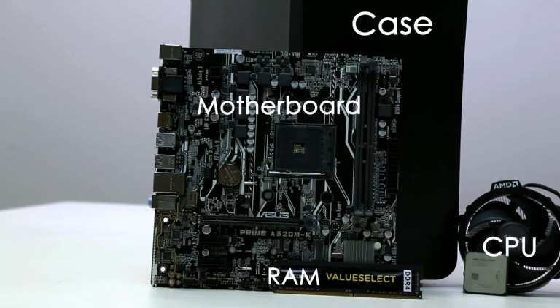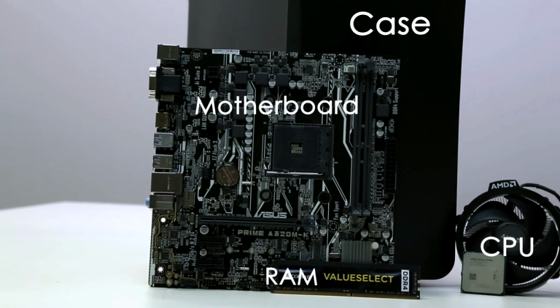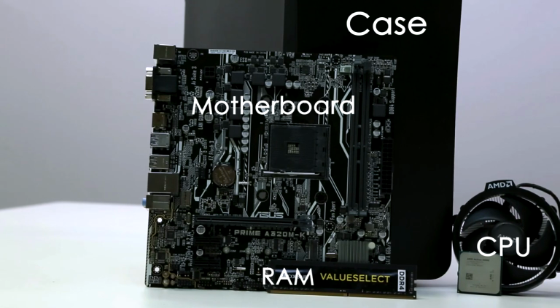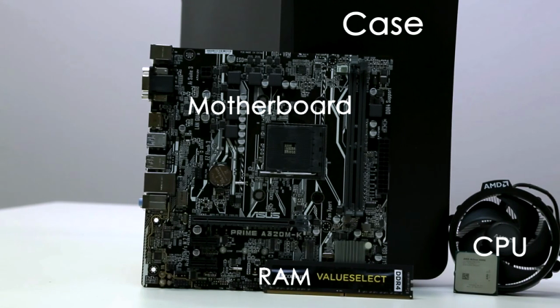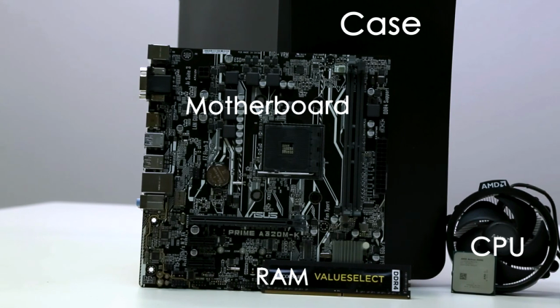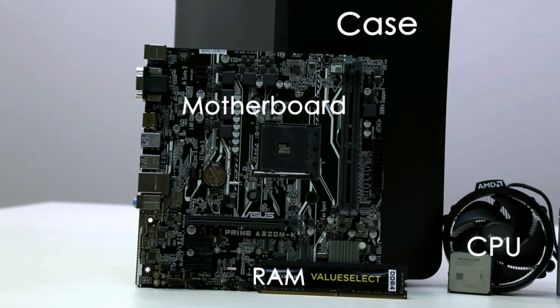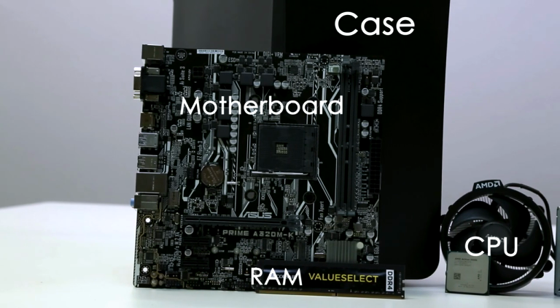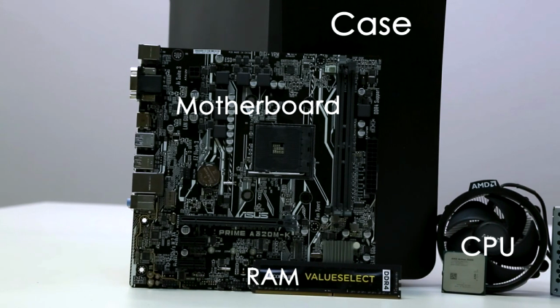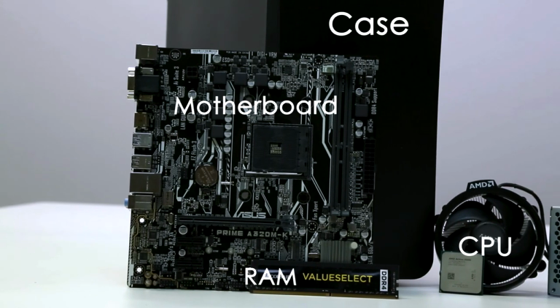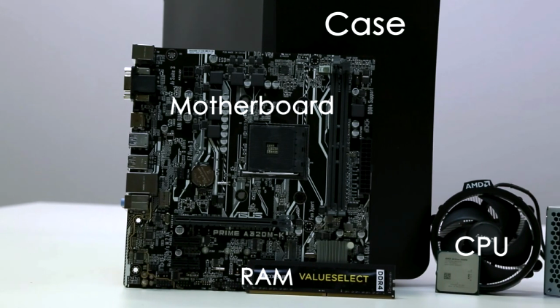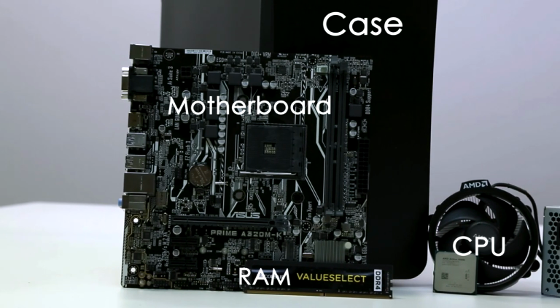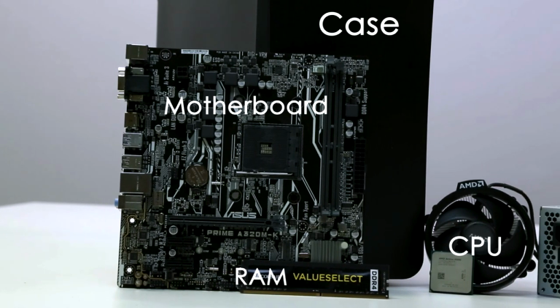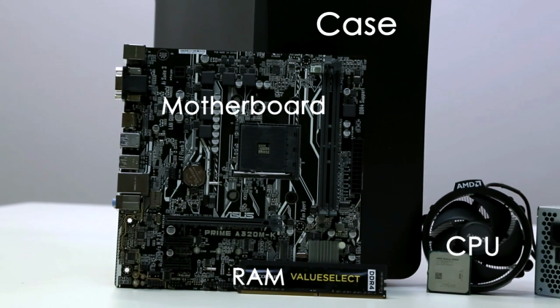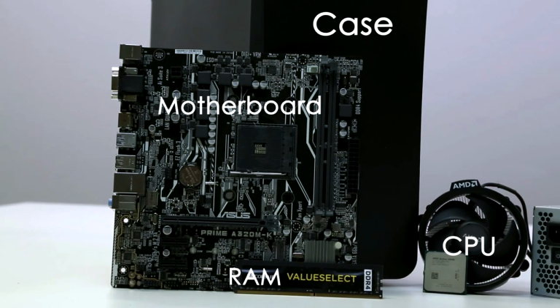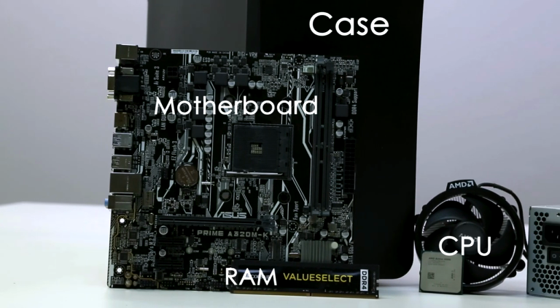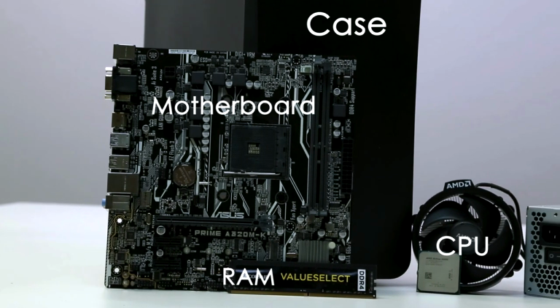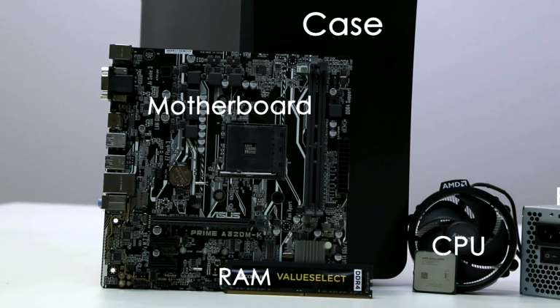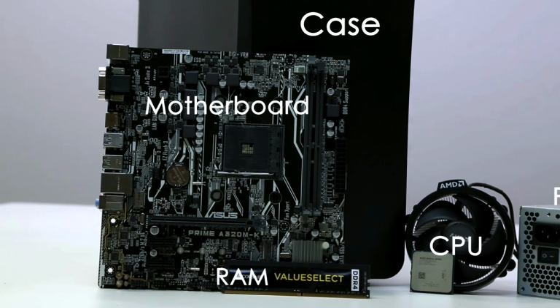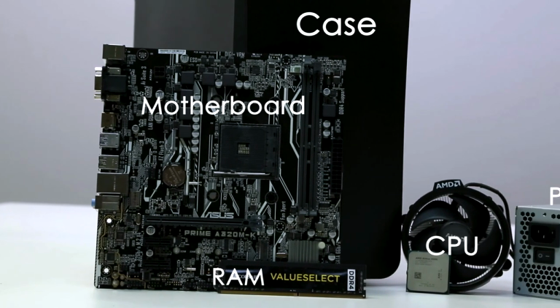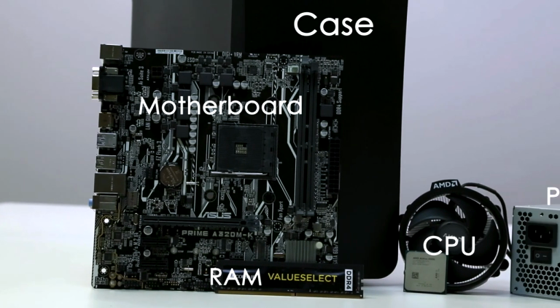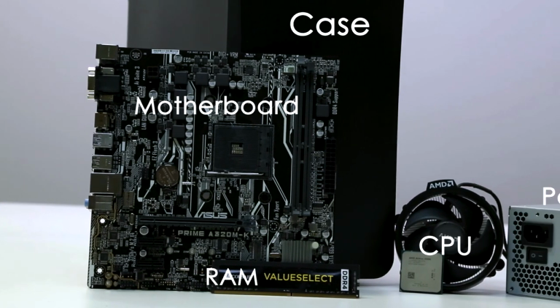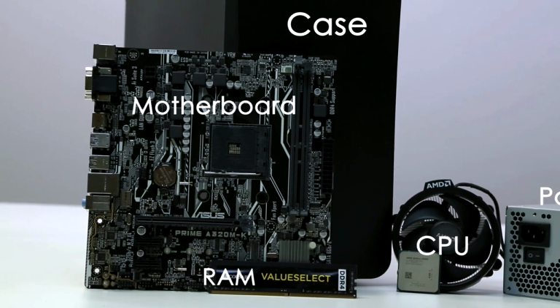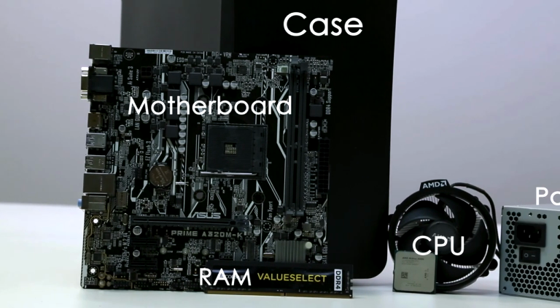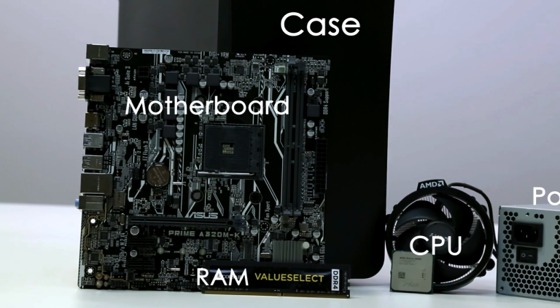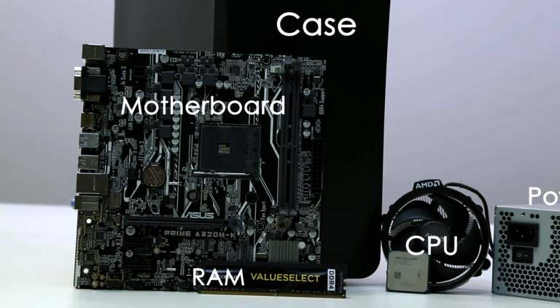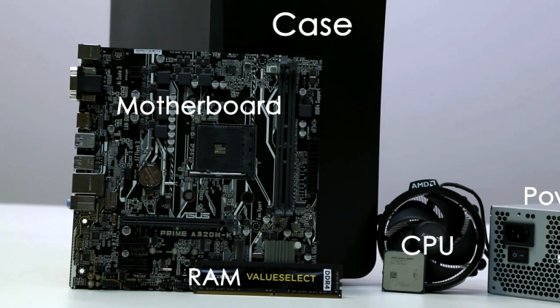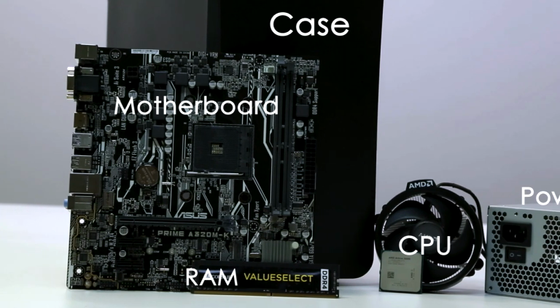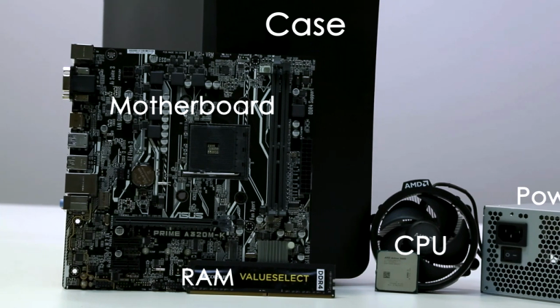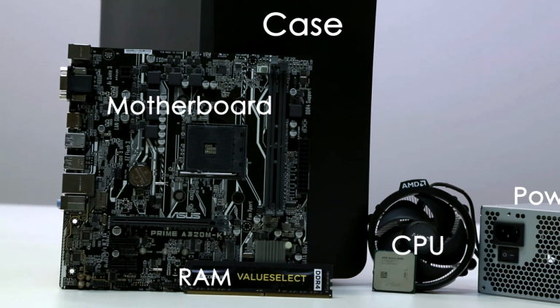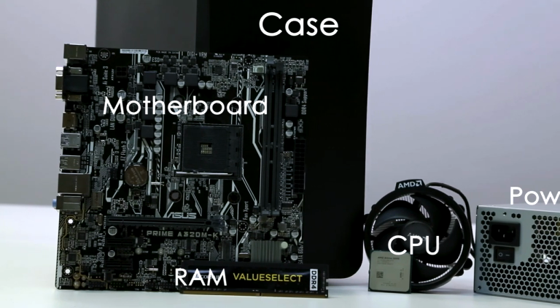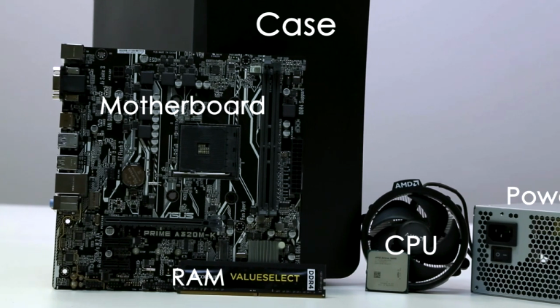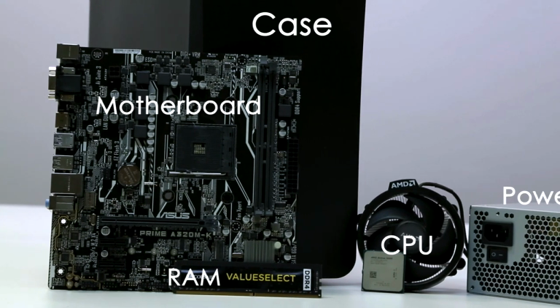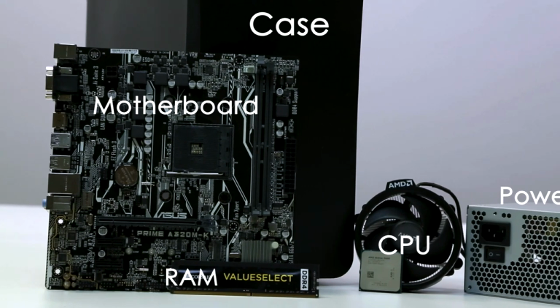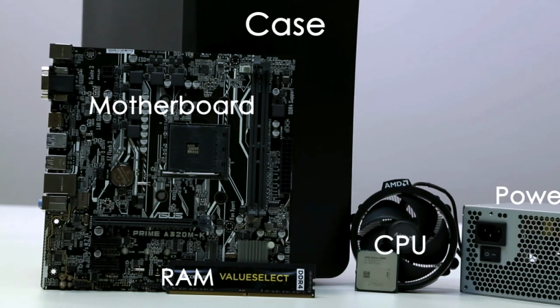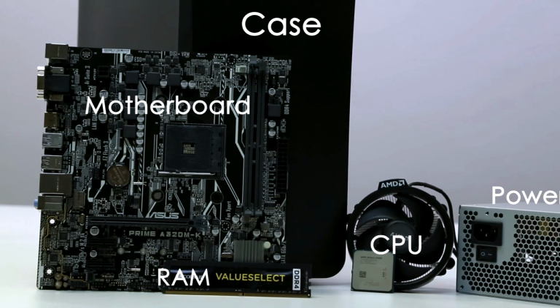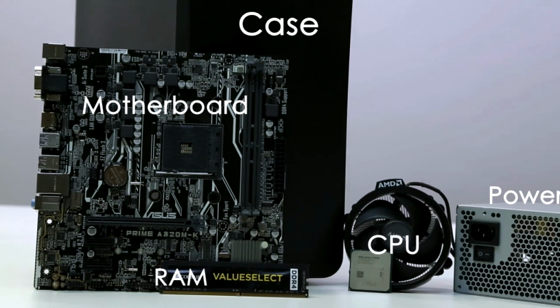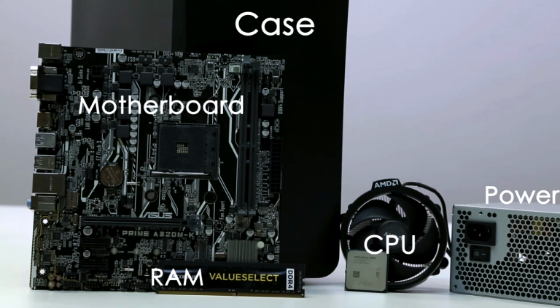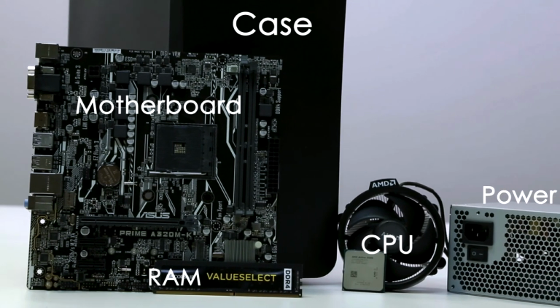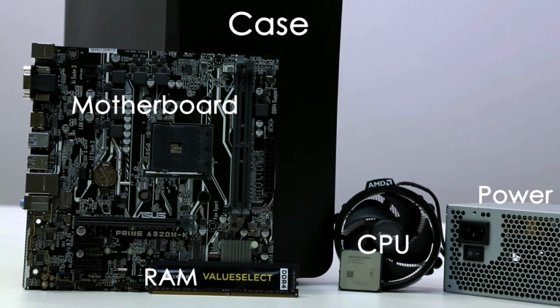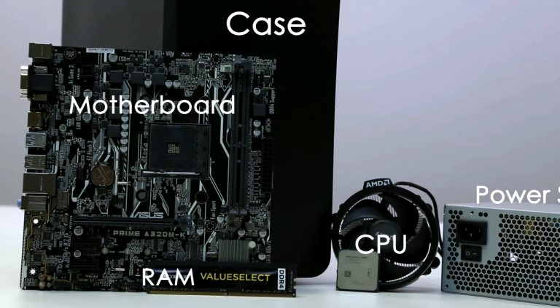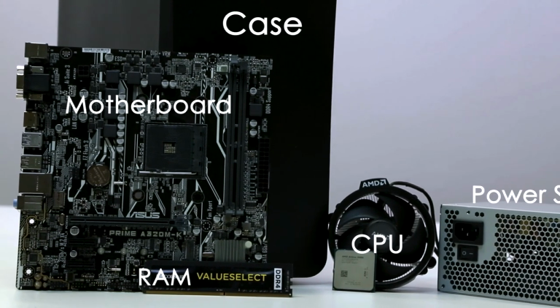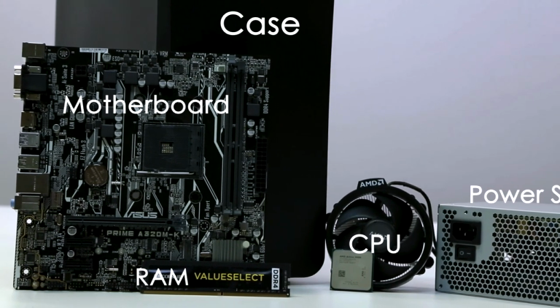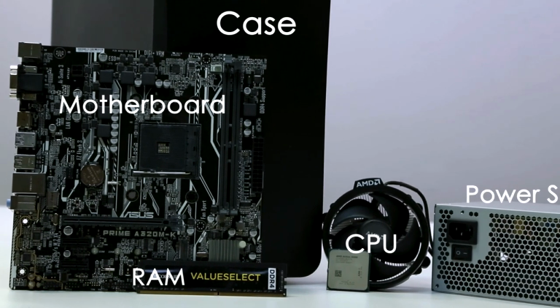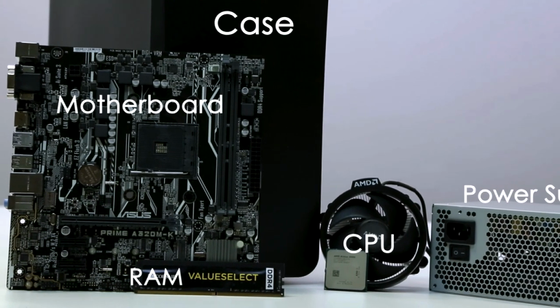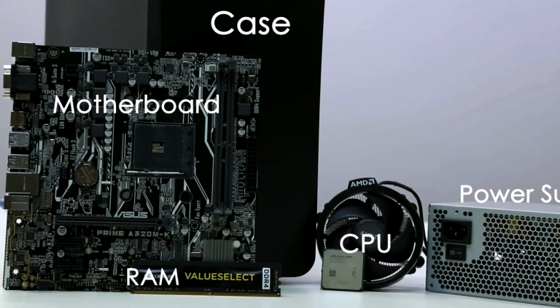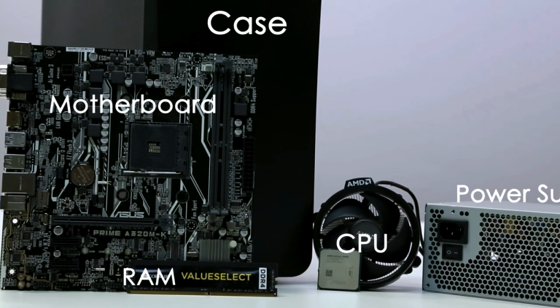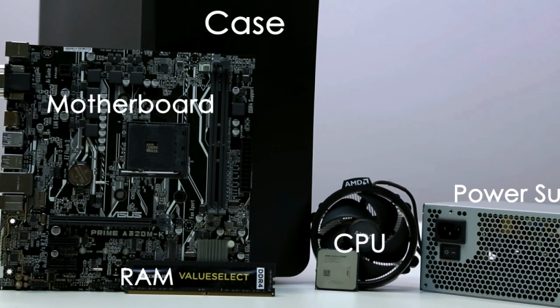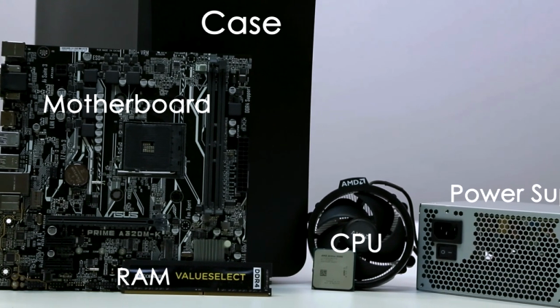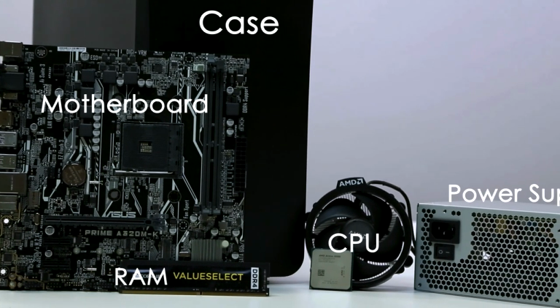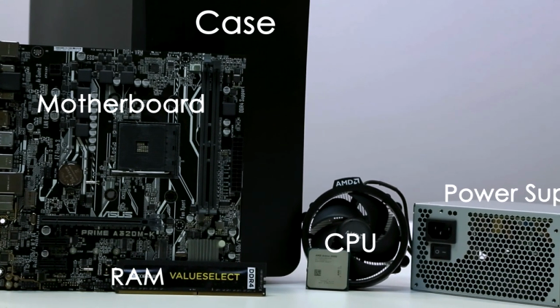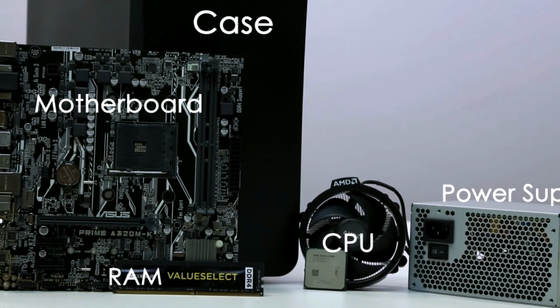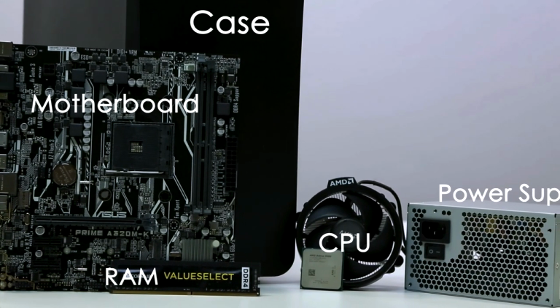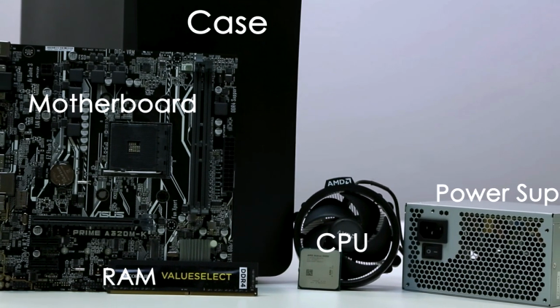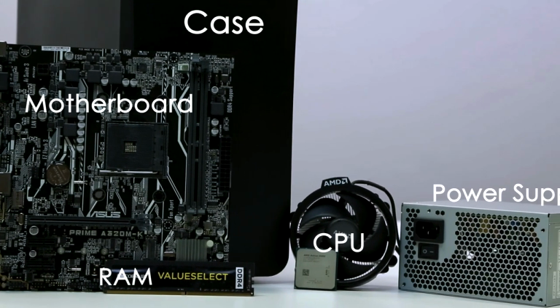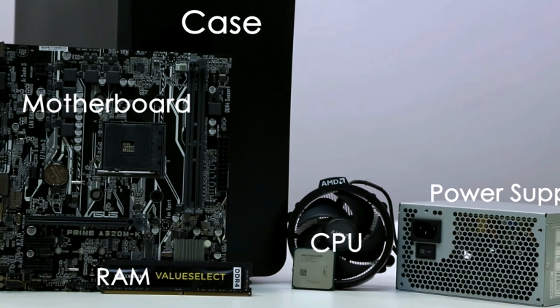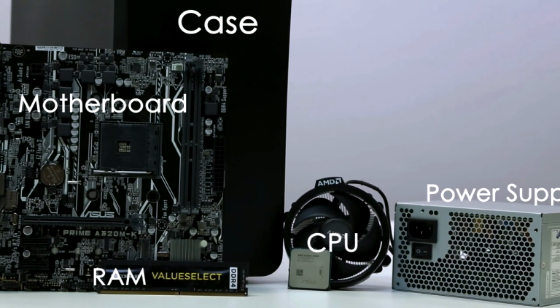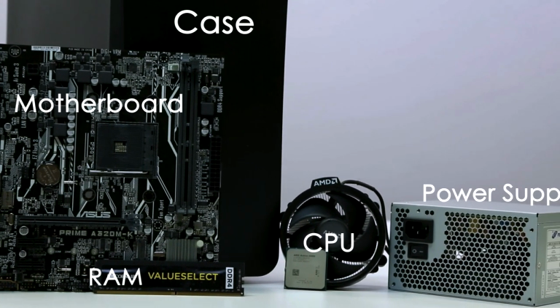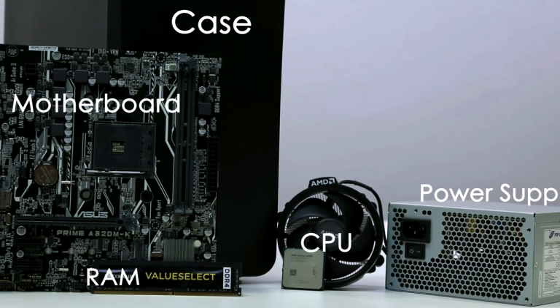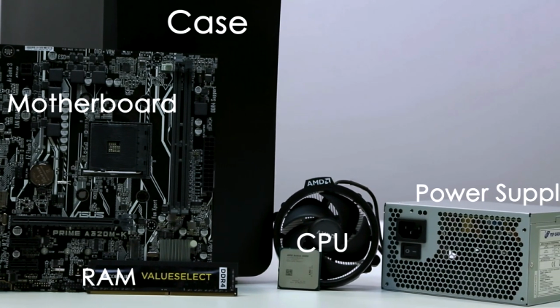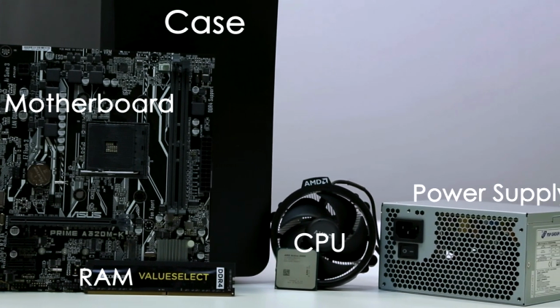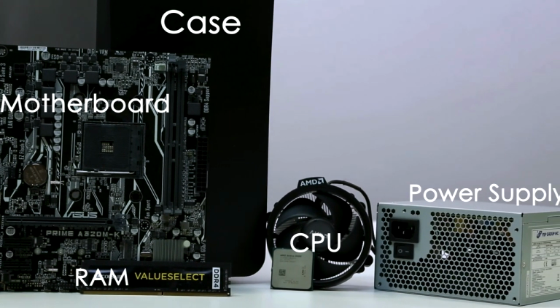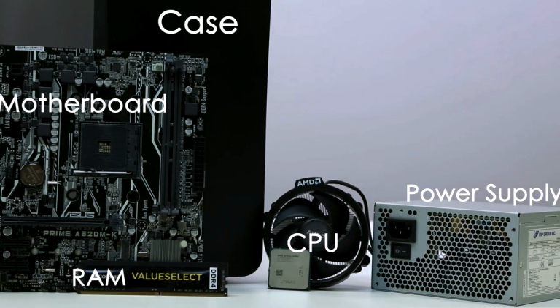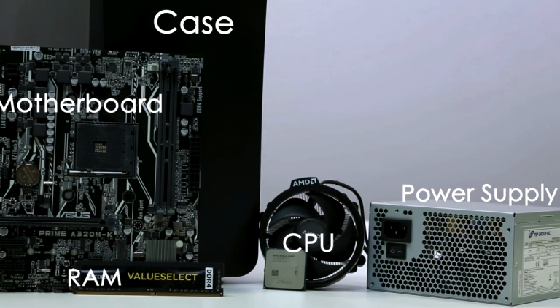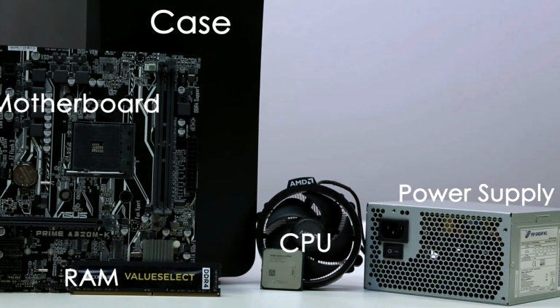First off, we're going to choose our components. We need a motherboard, CPU, RAM and power supply.